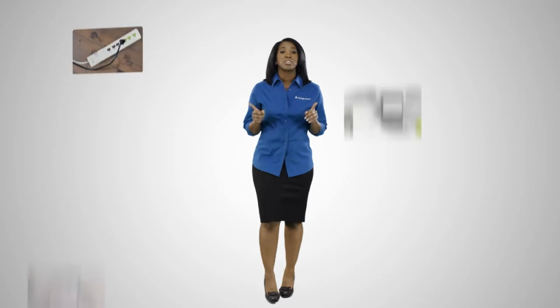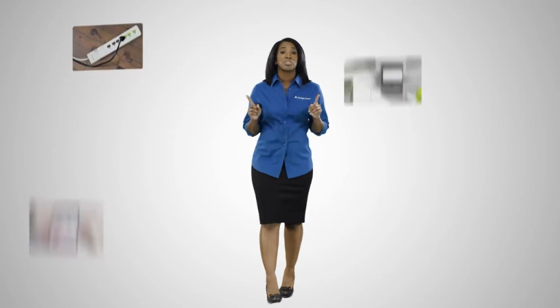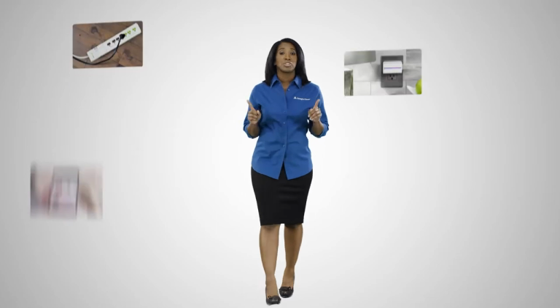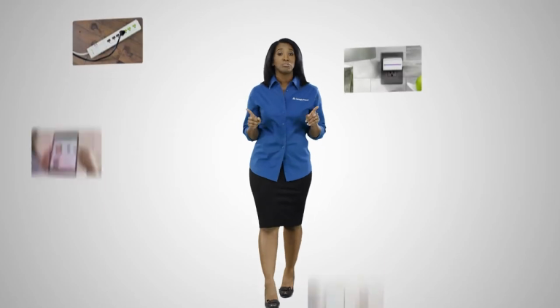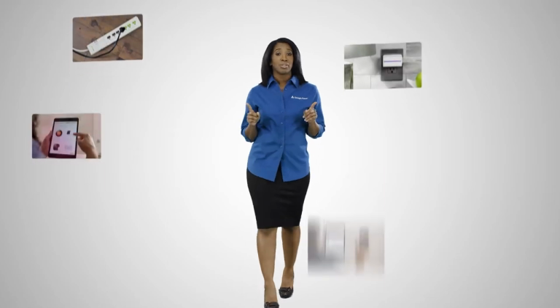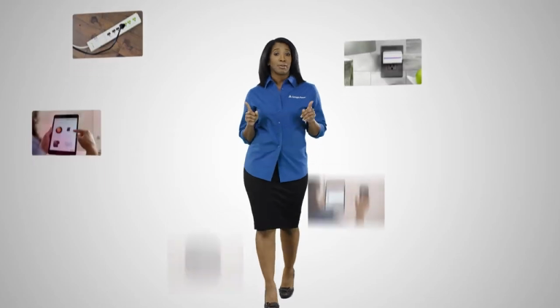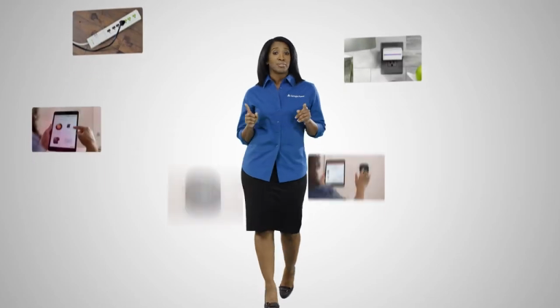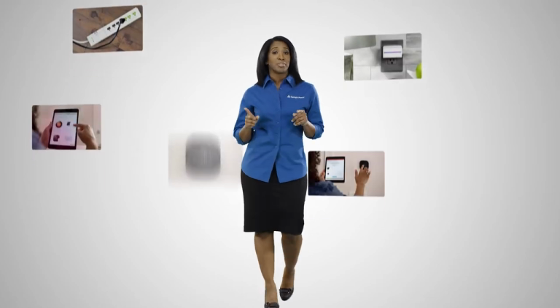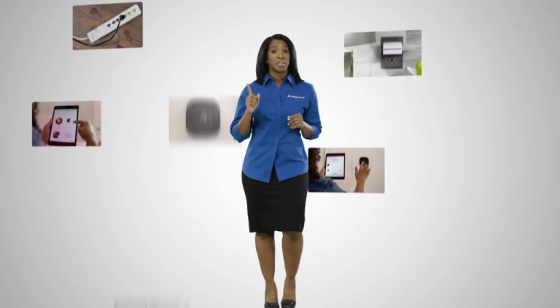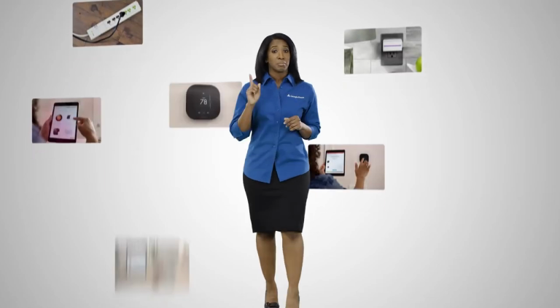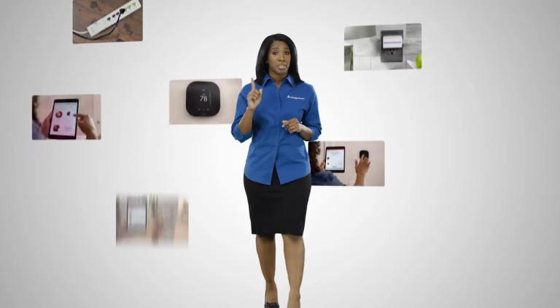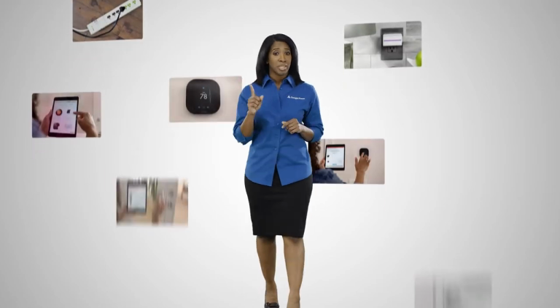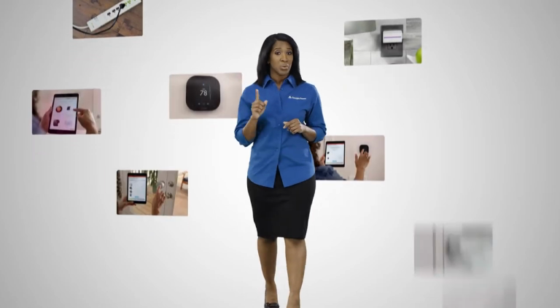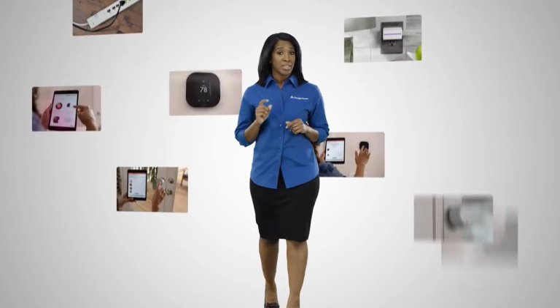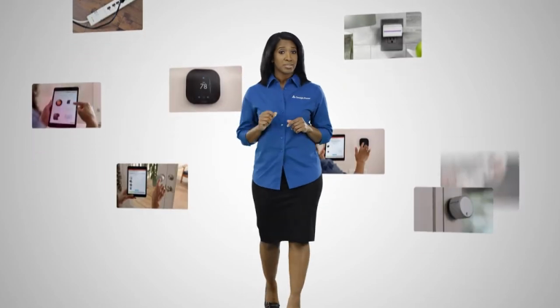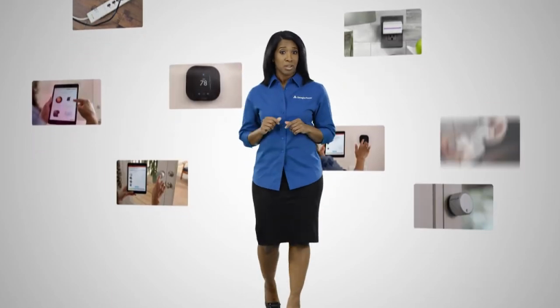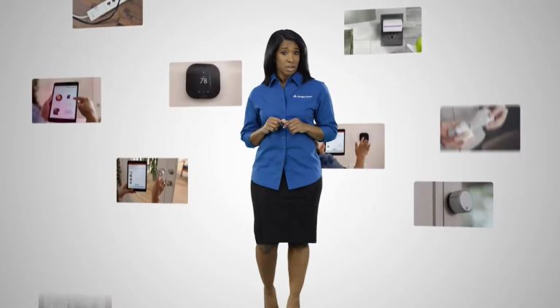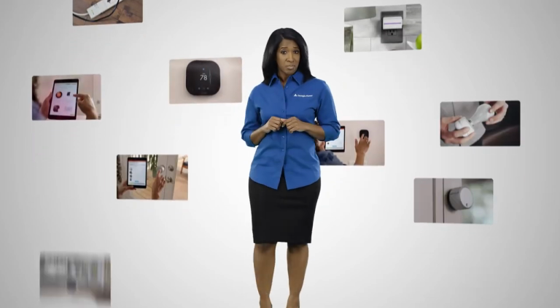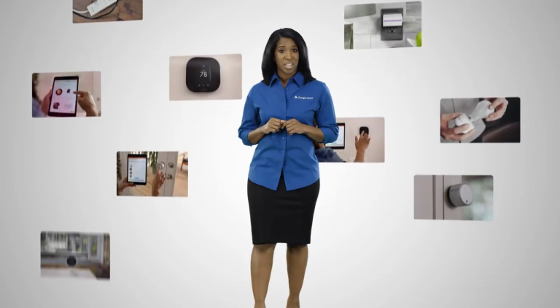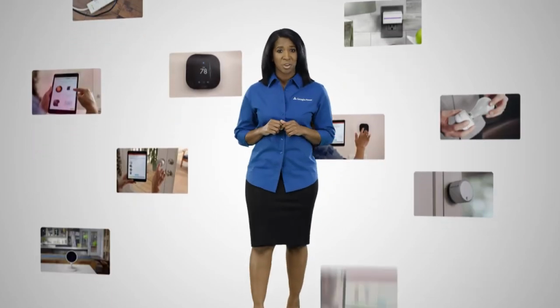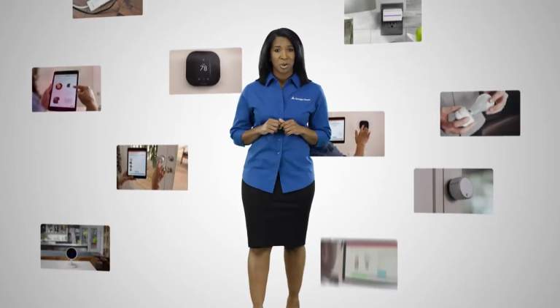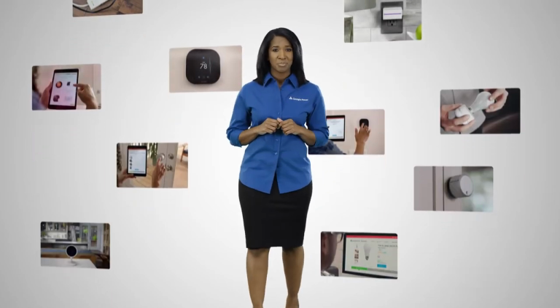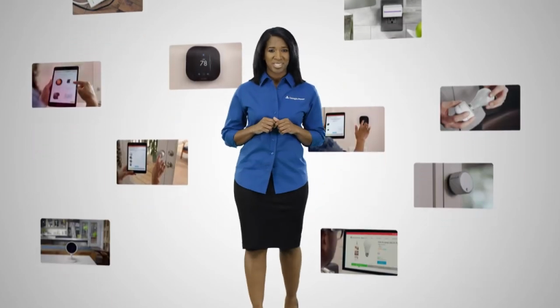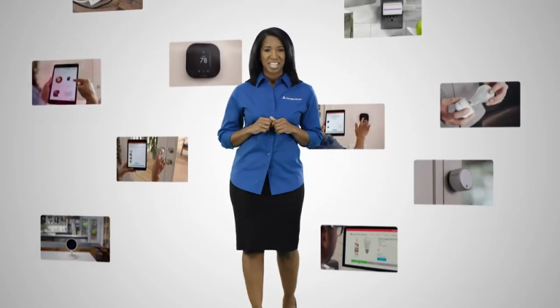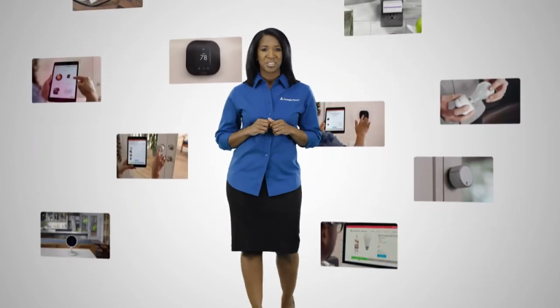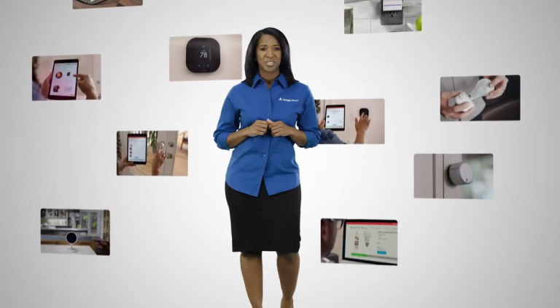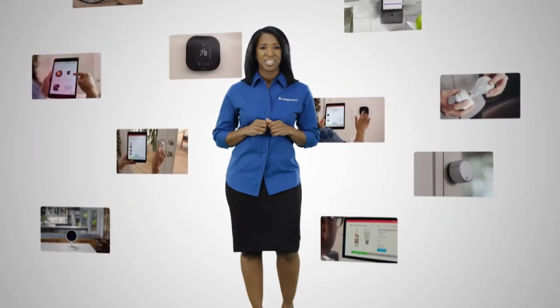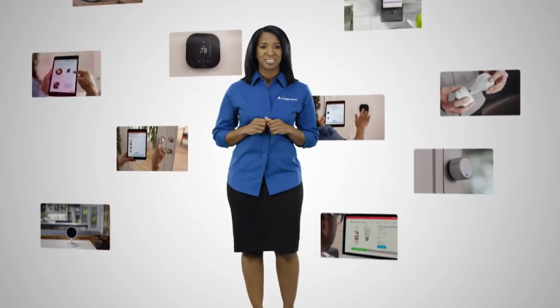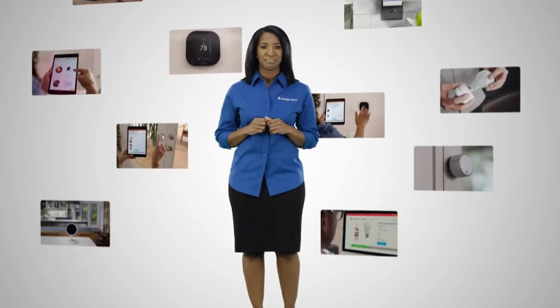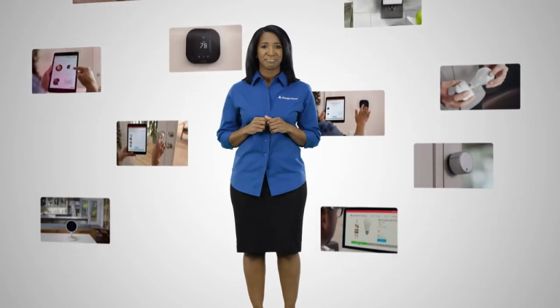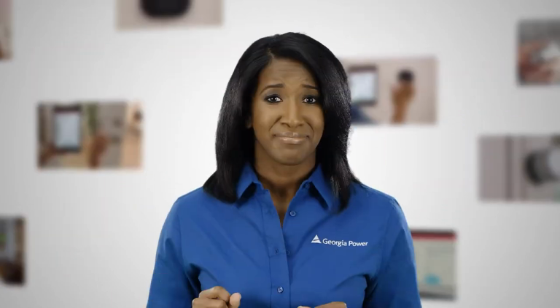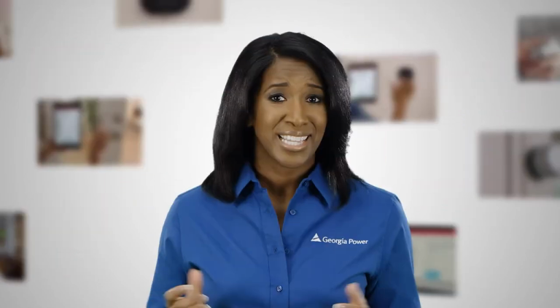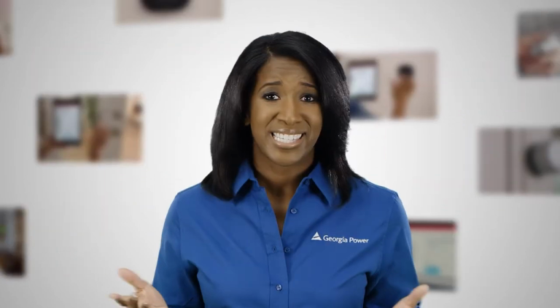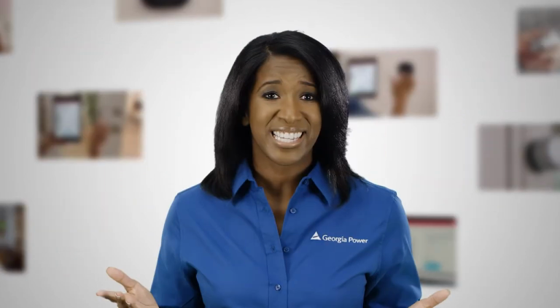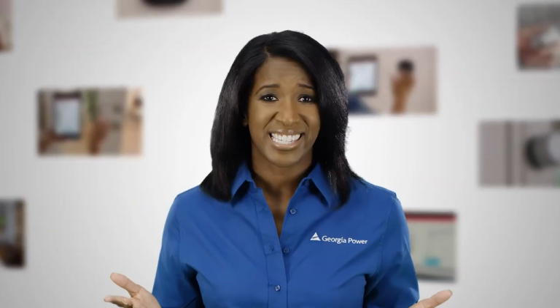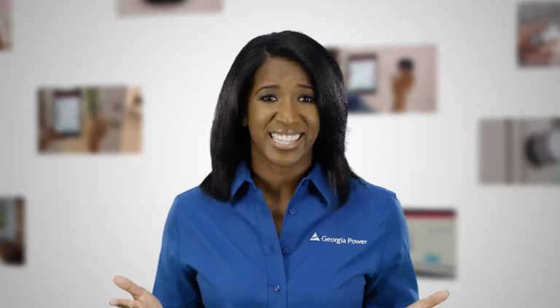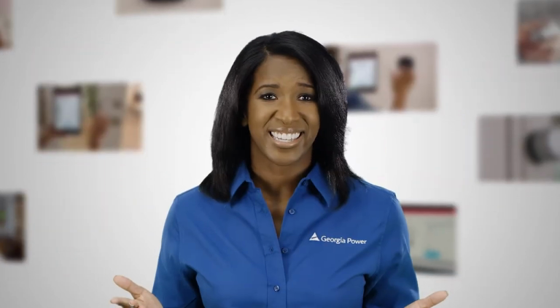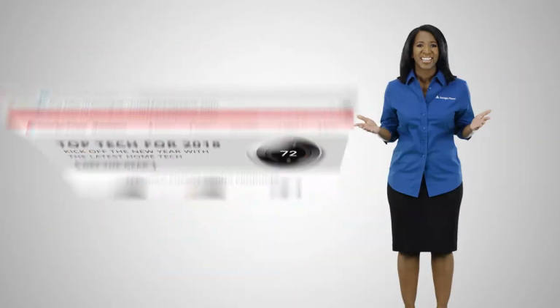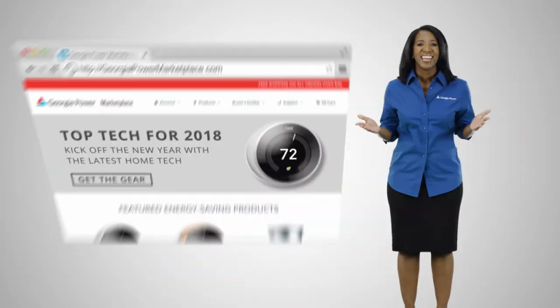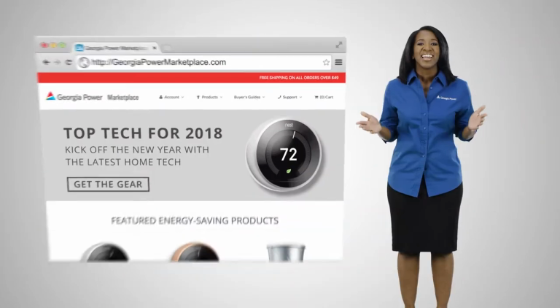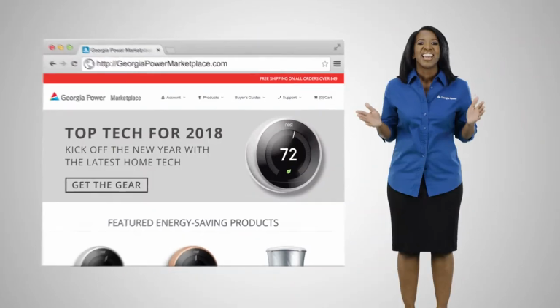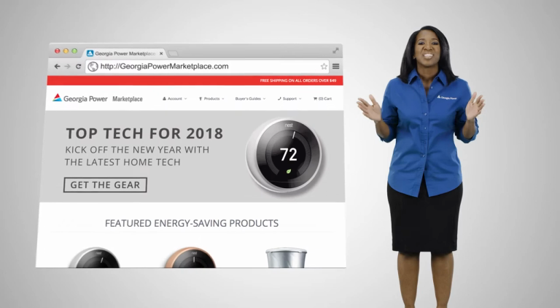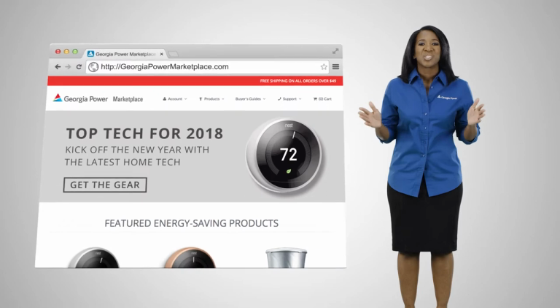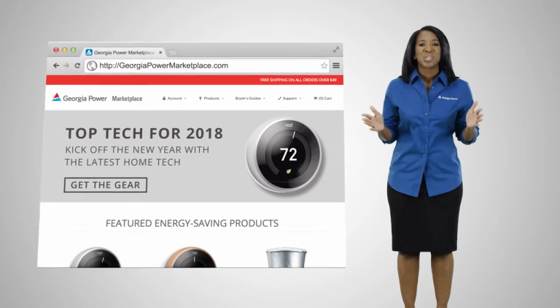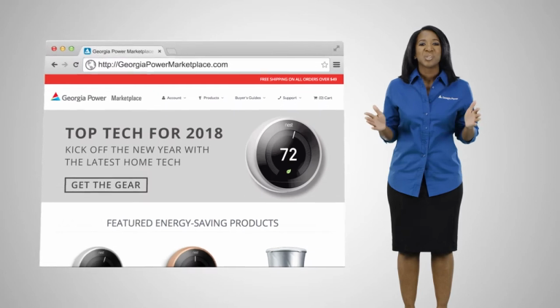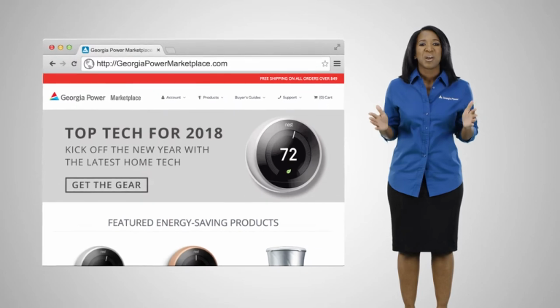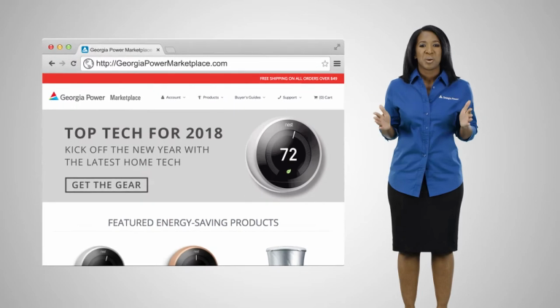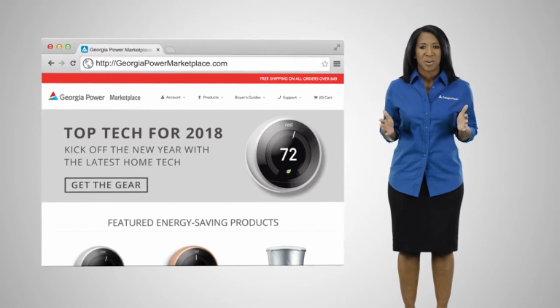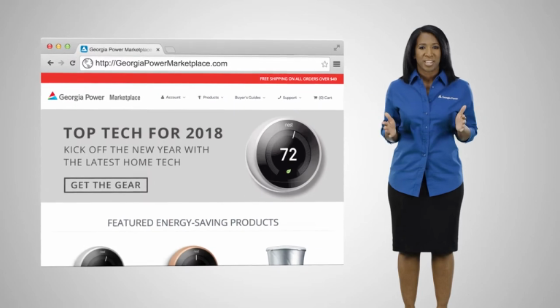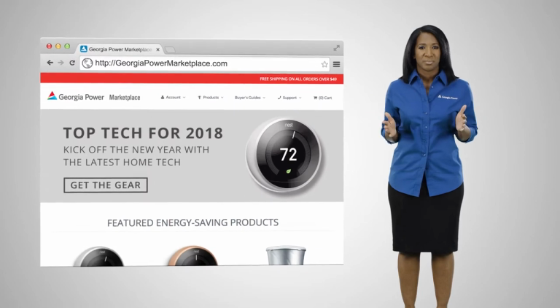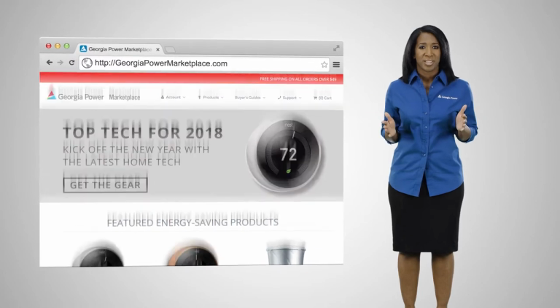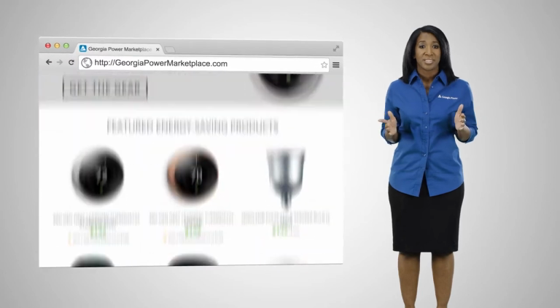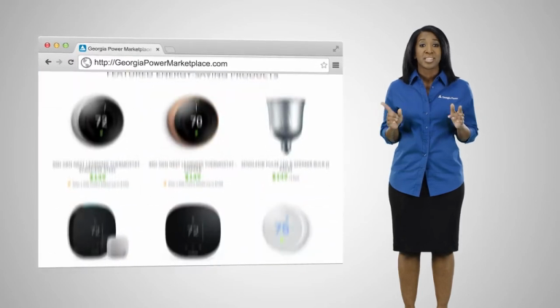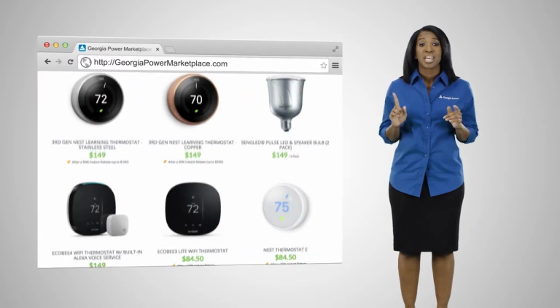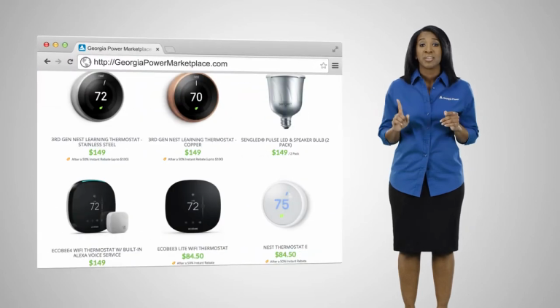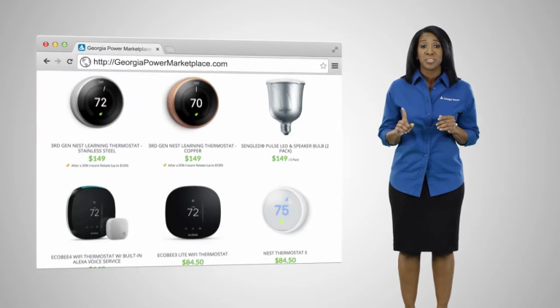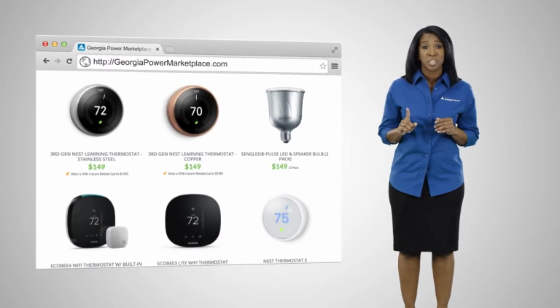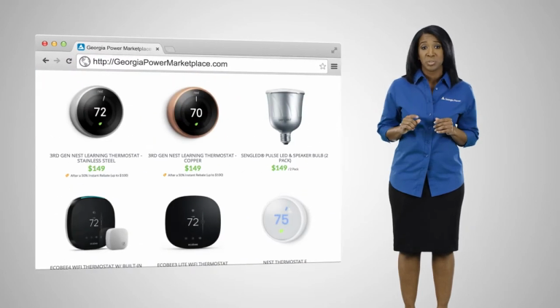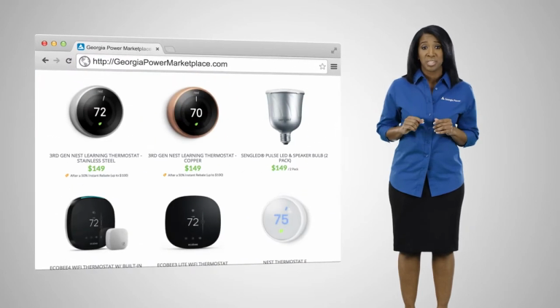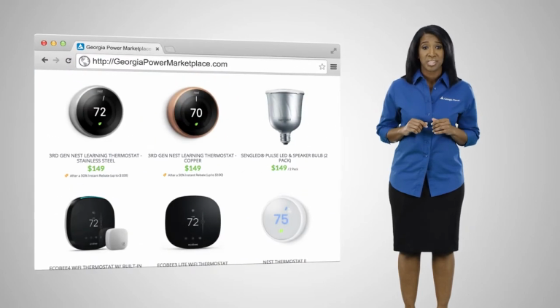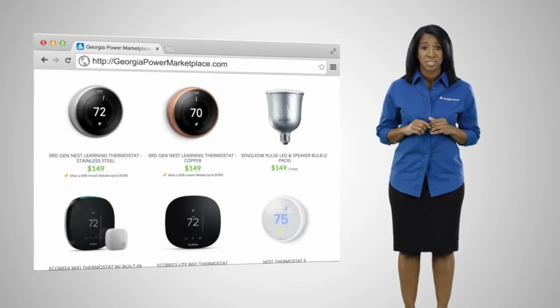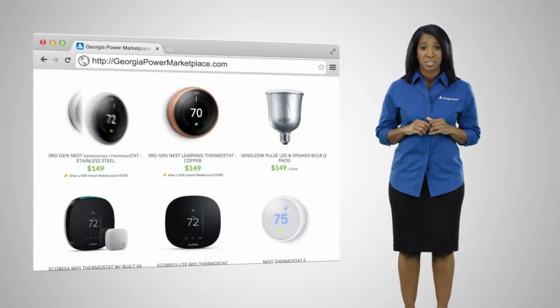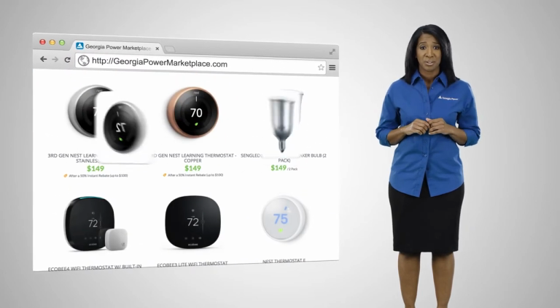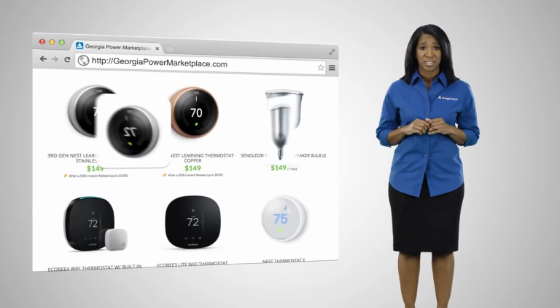Did you know that there are many ways to automate your home to save energy? It's easy, and the Georgia Power Marketplace has everything you need to get started.